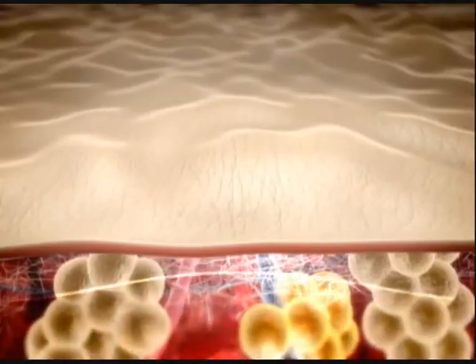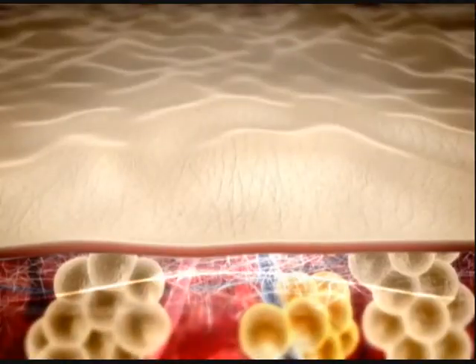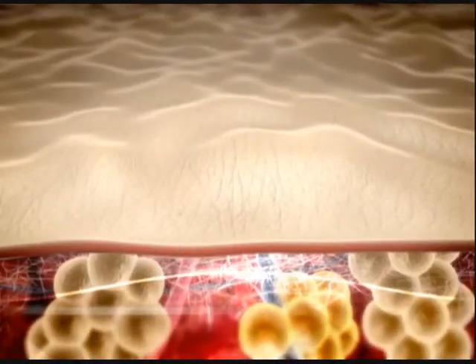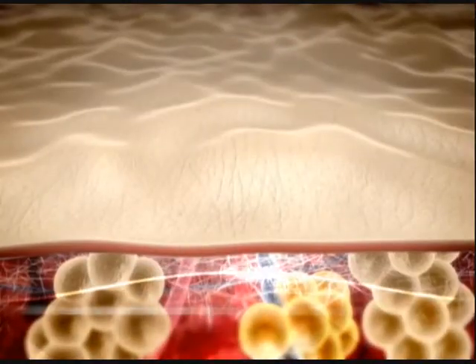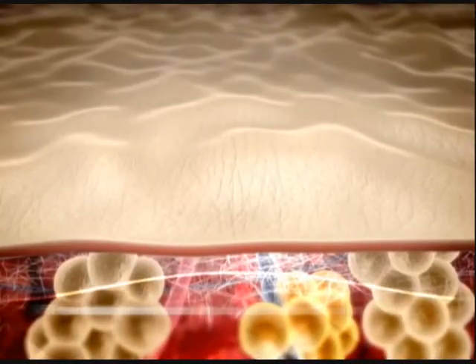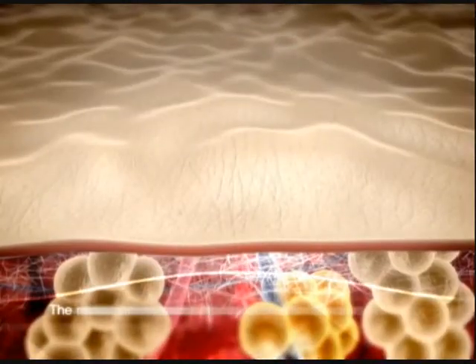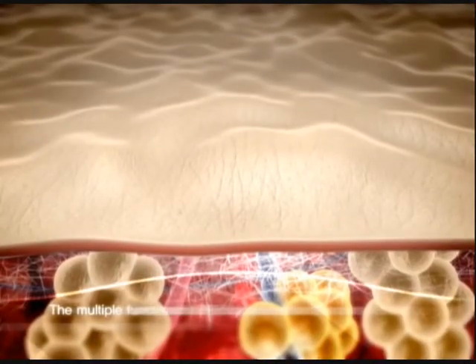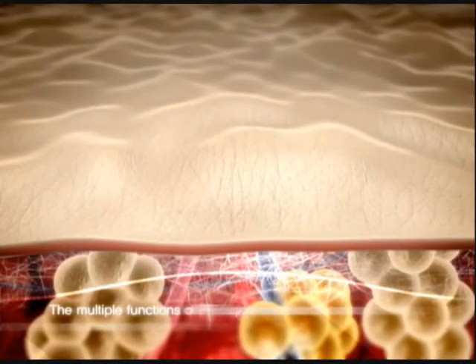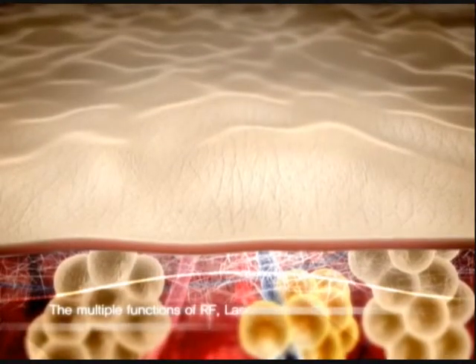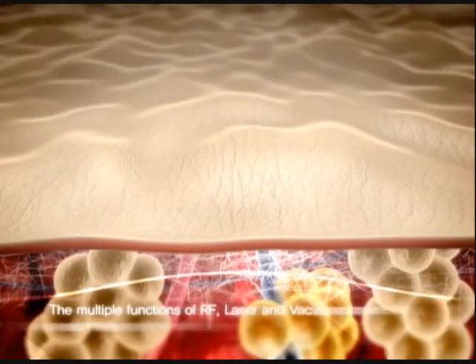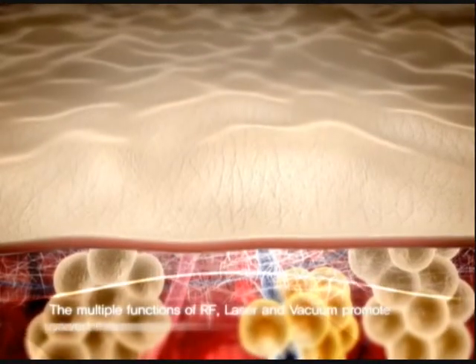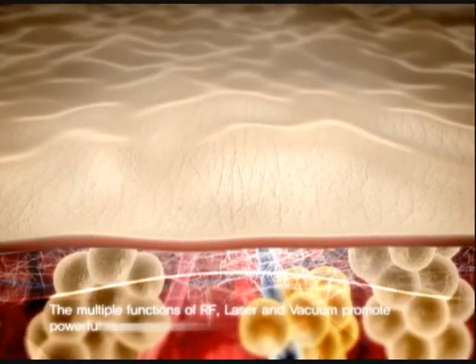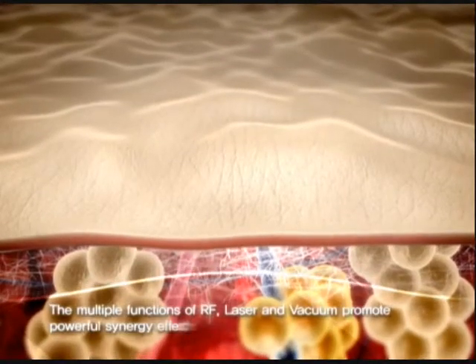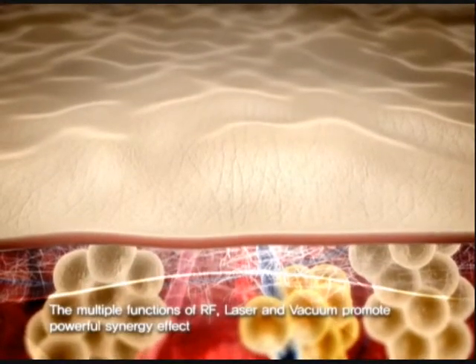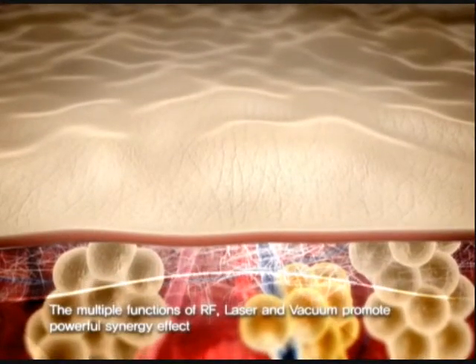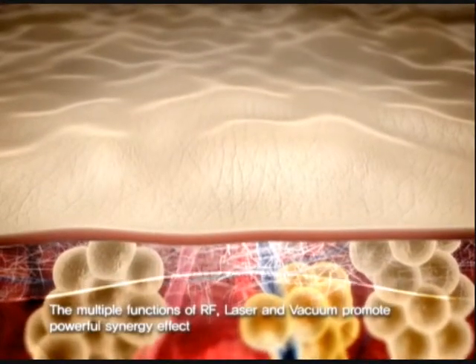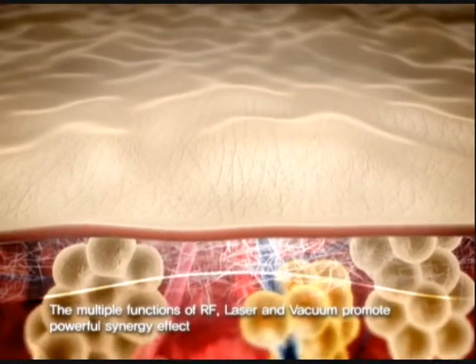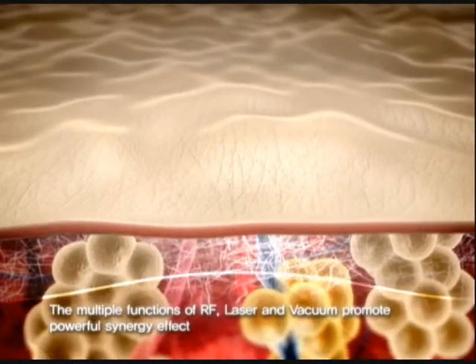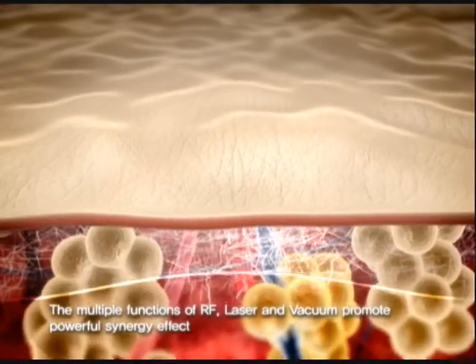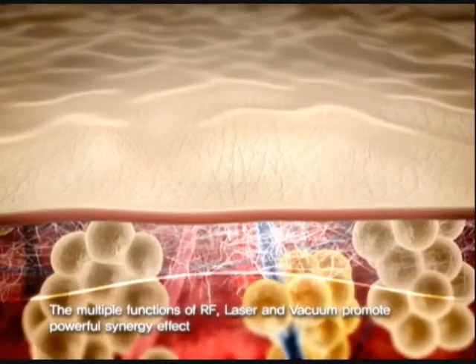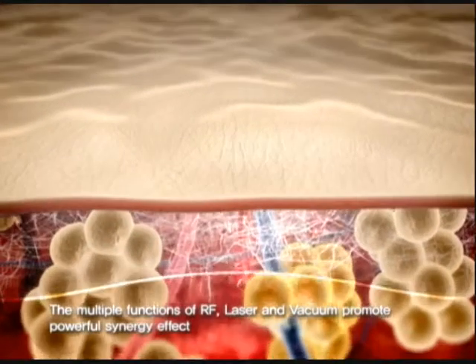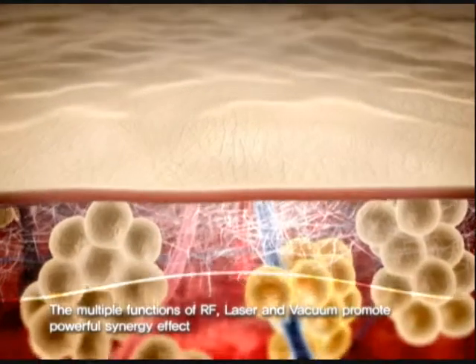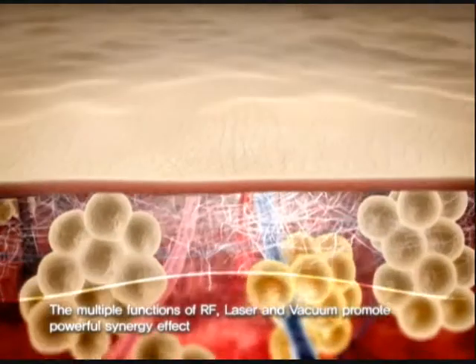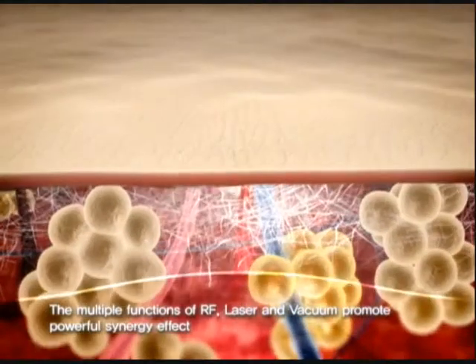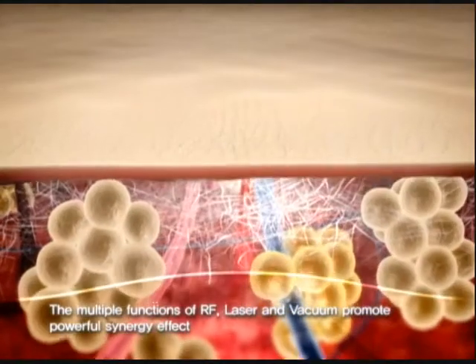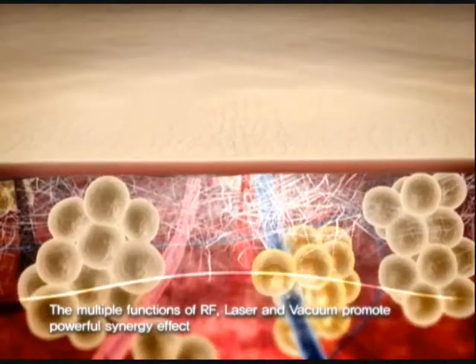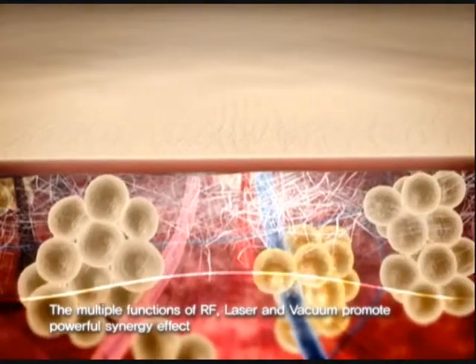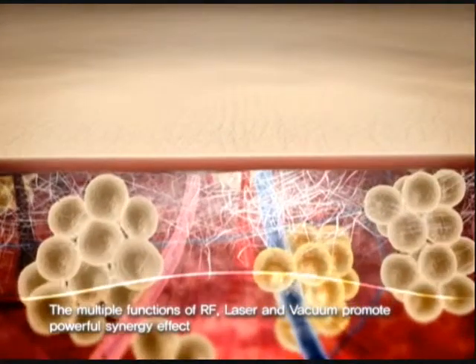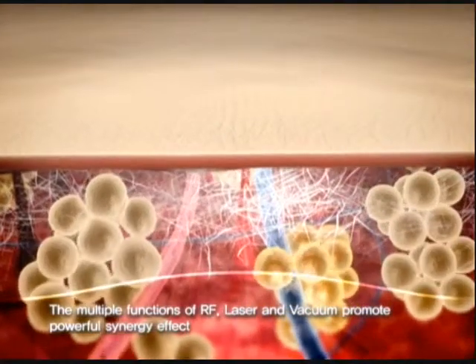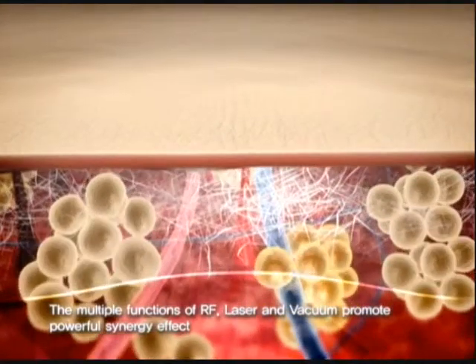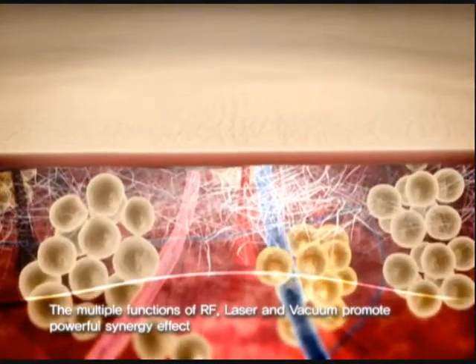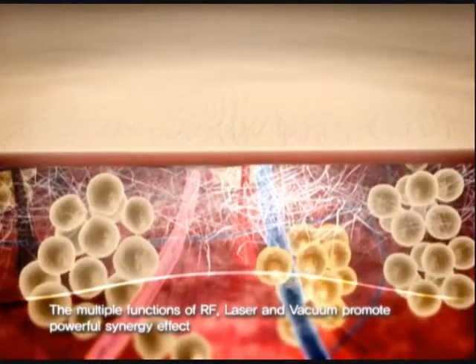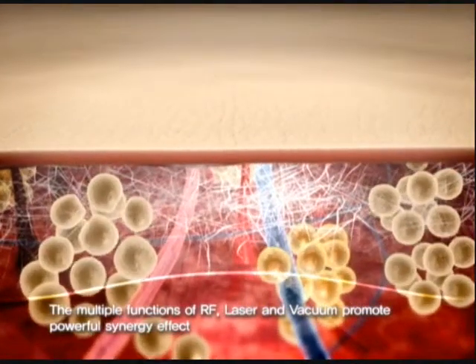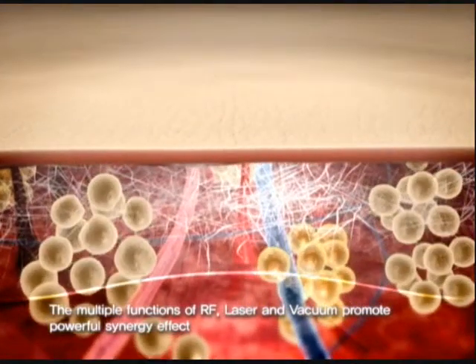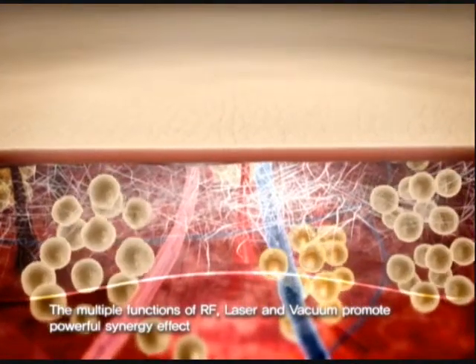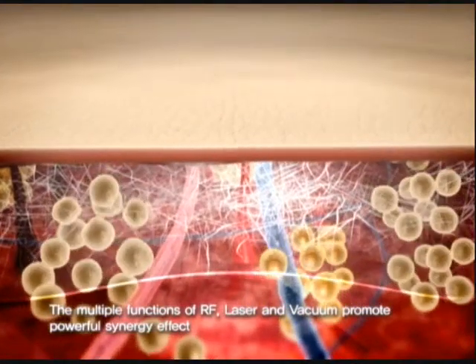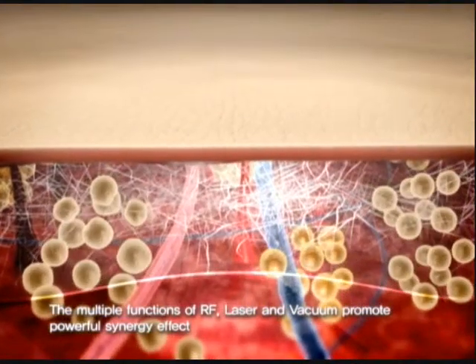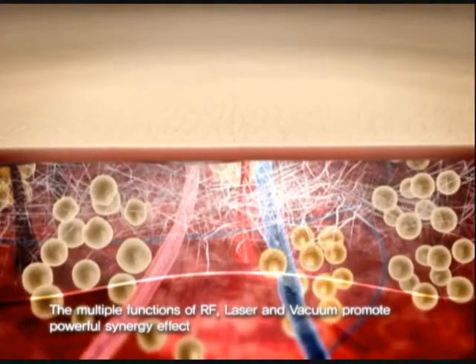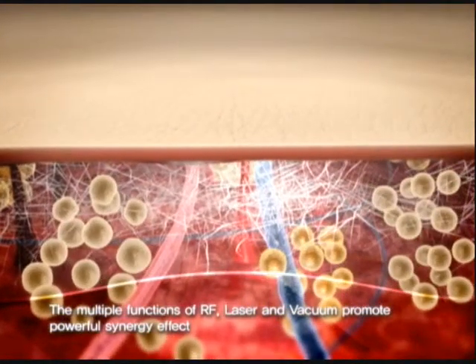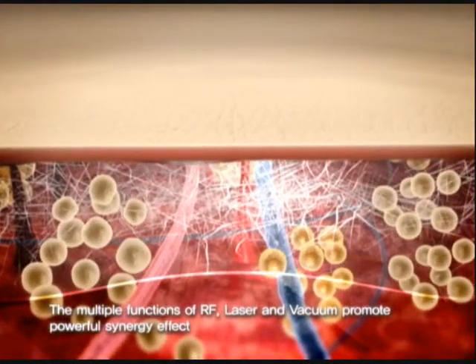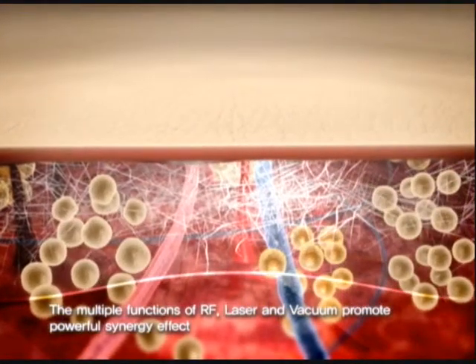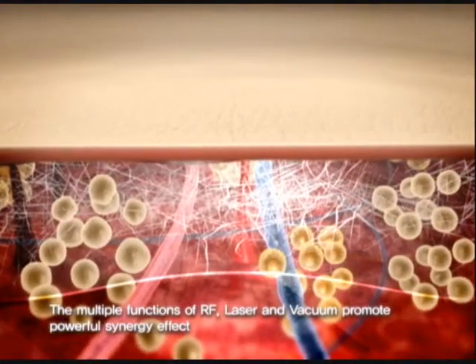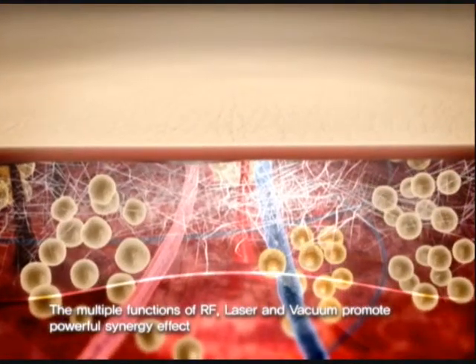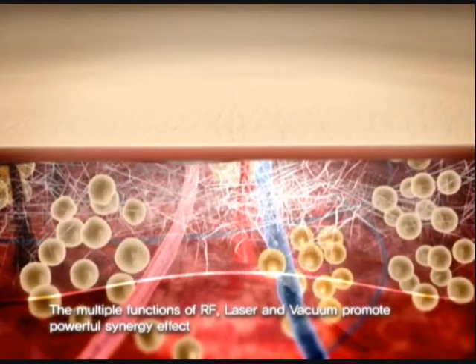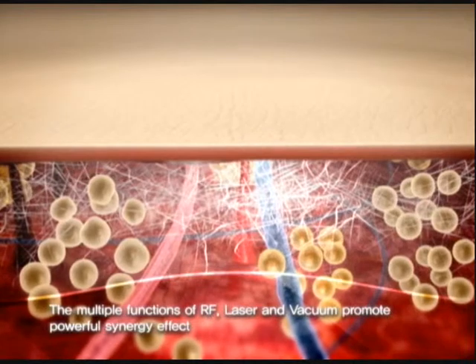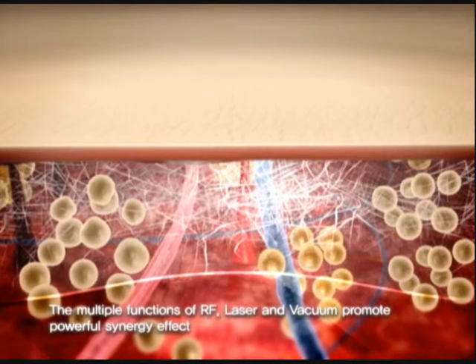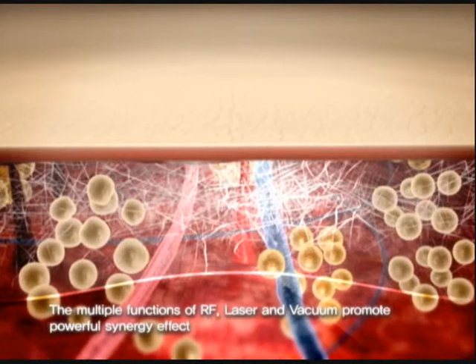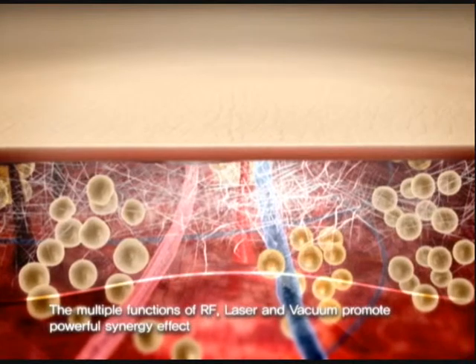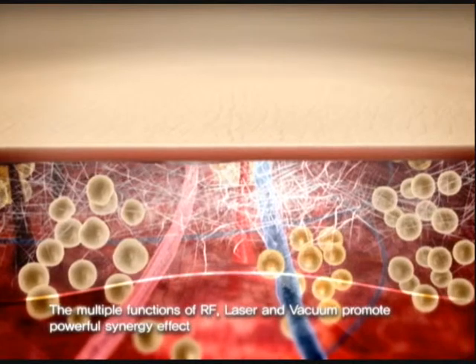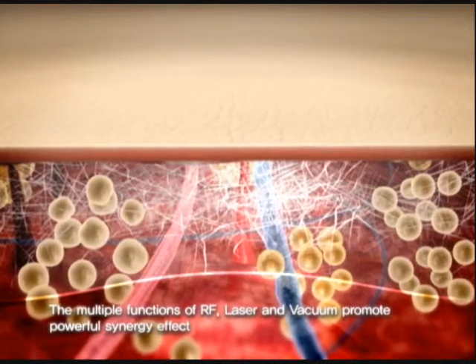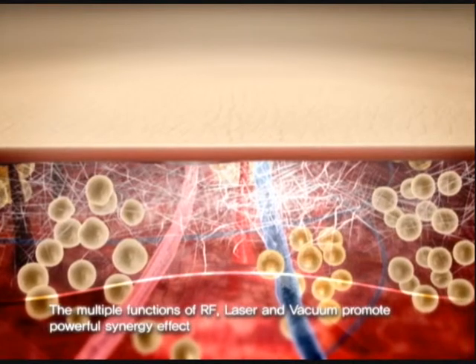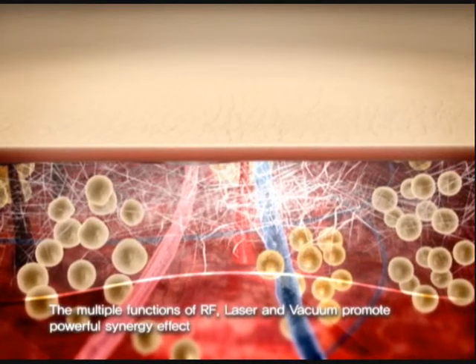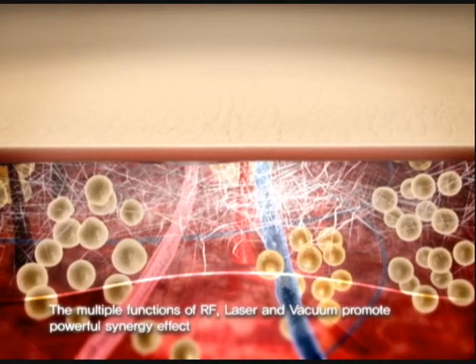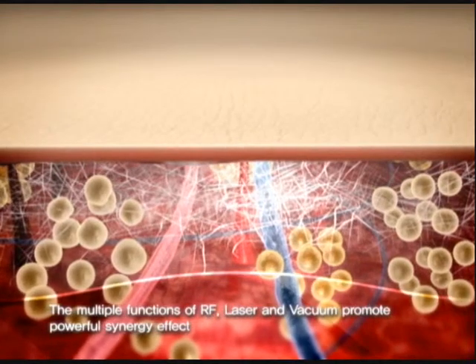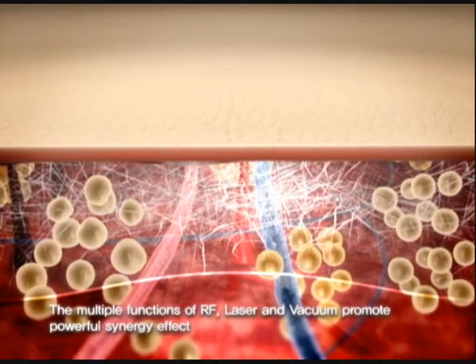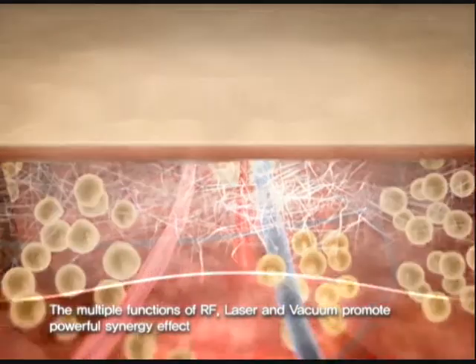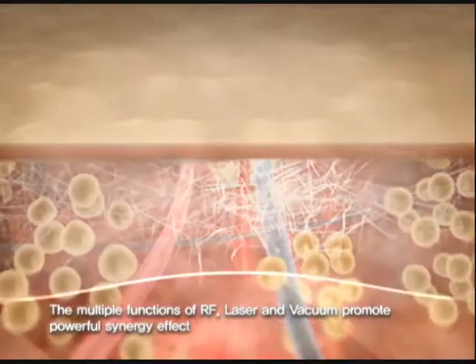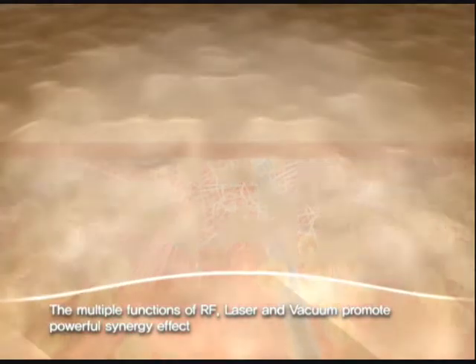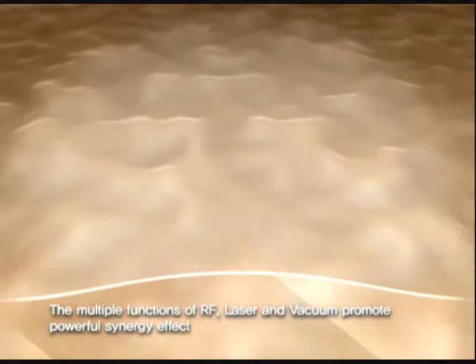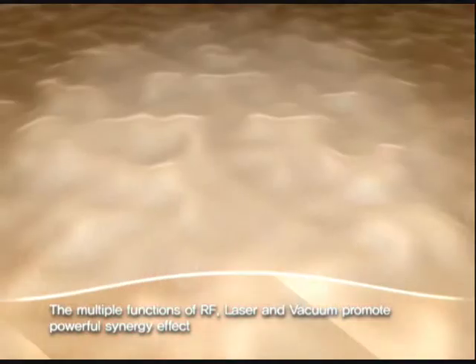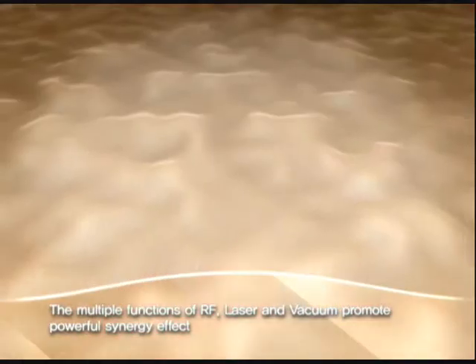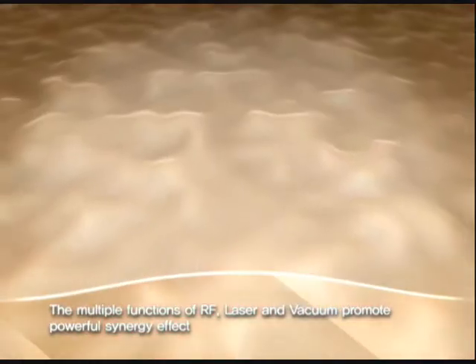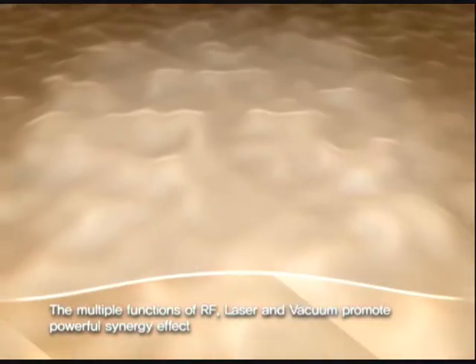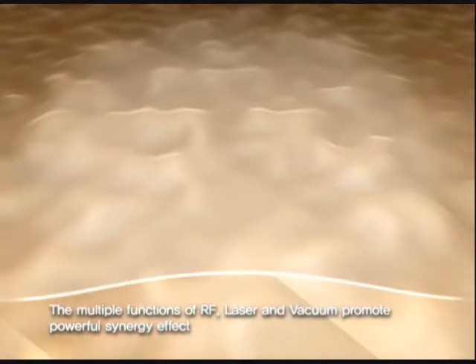The multiple functions of RF, laser, and vacuum promote a powerful synergy effect.